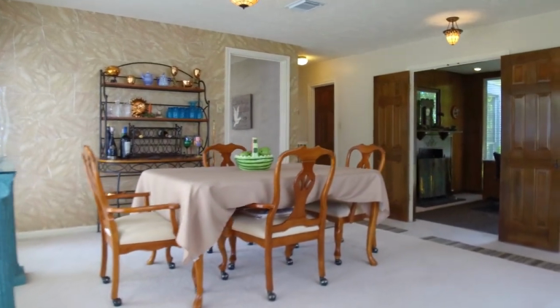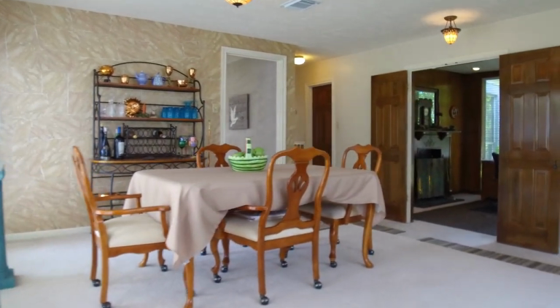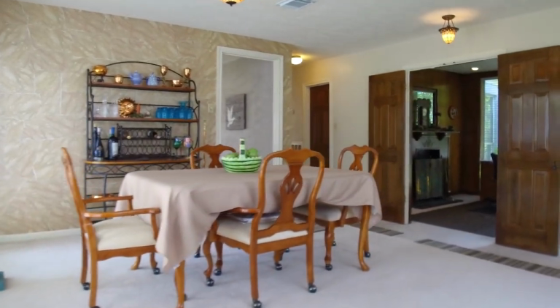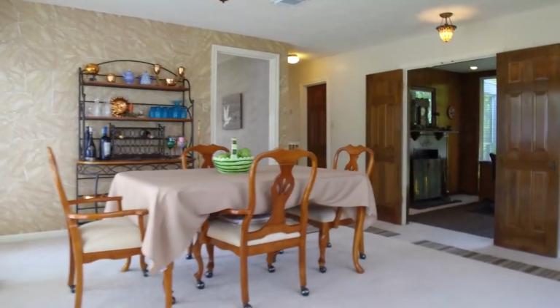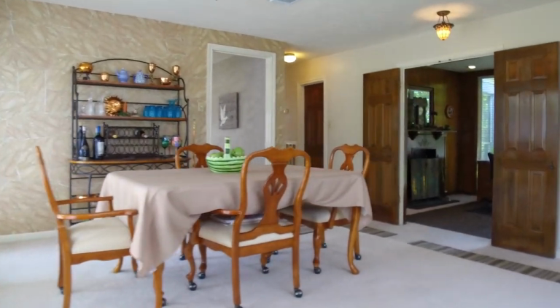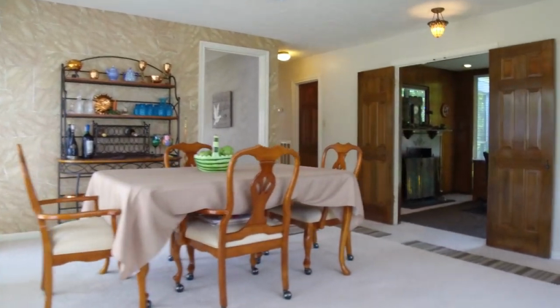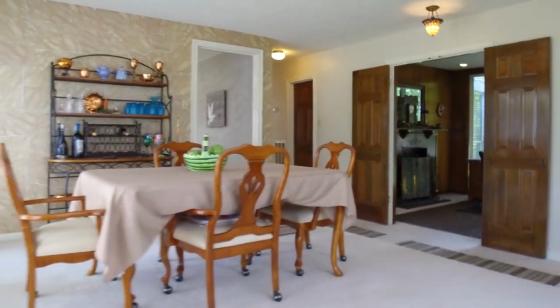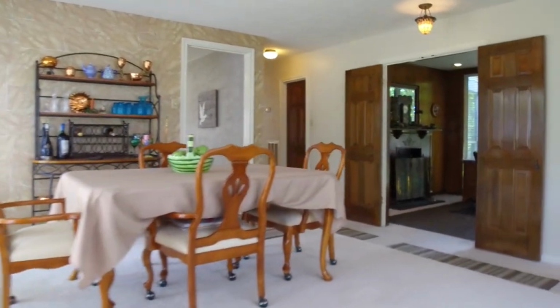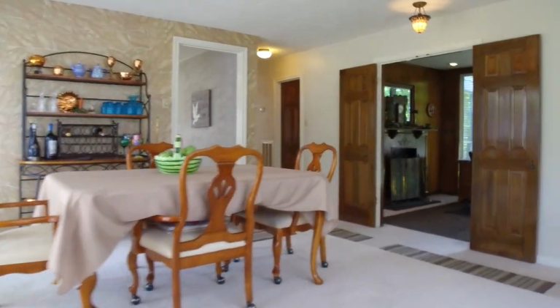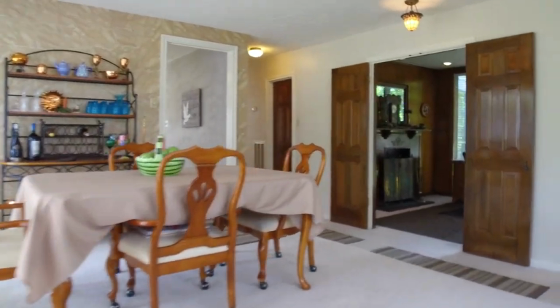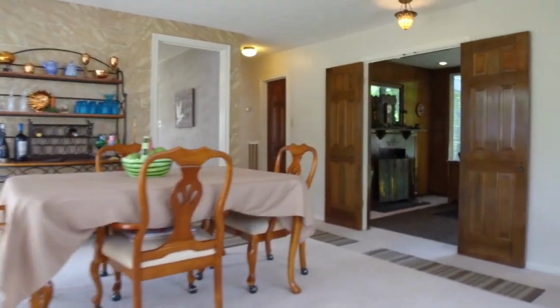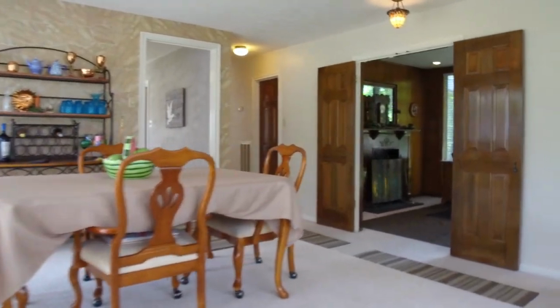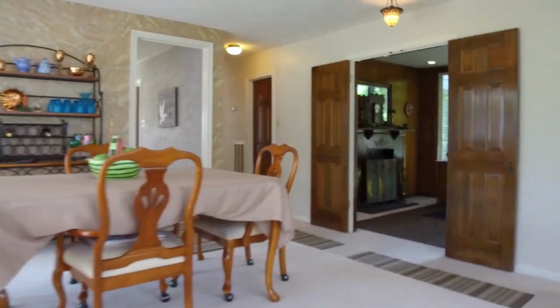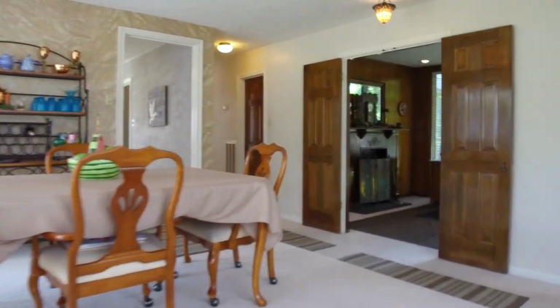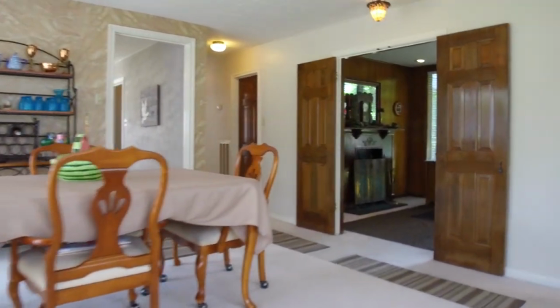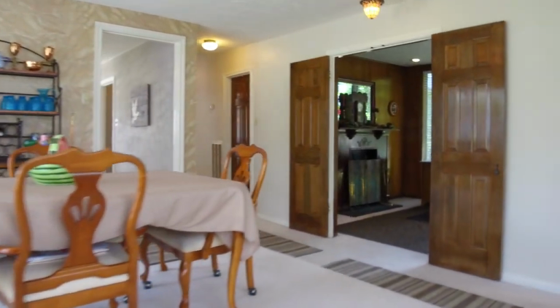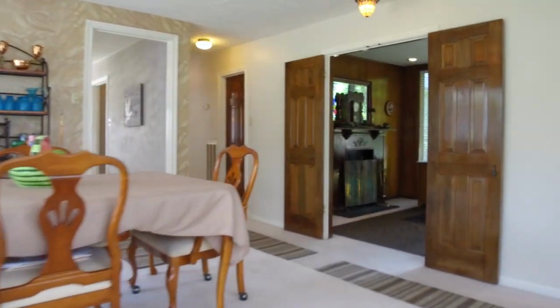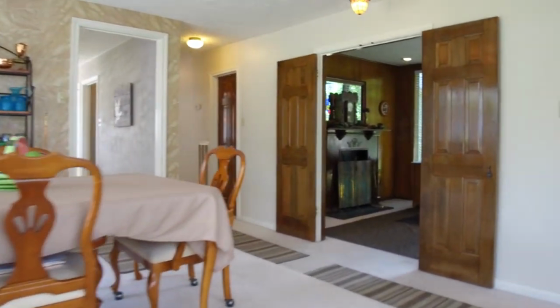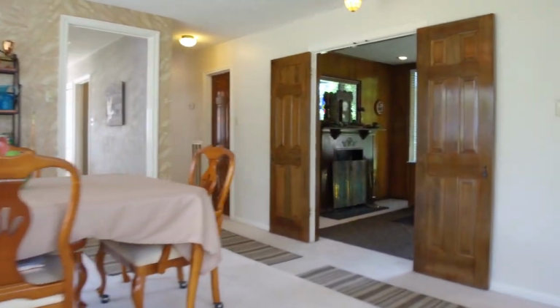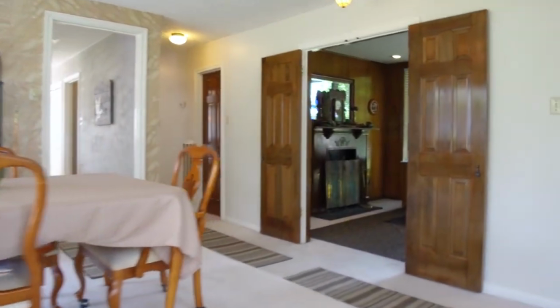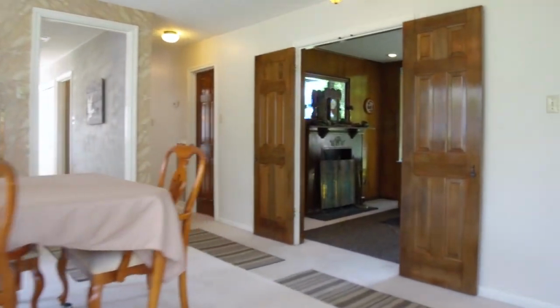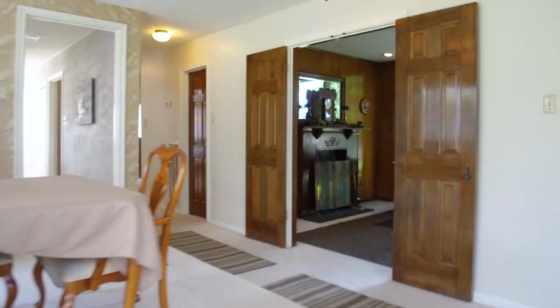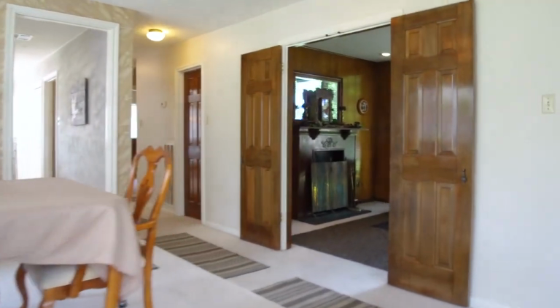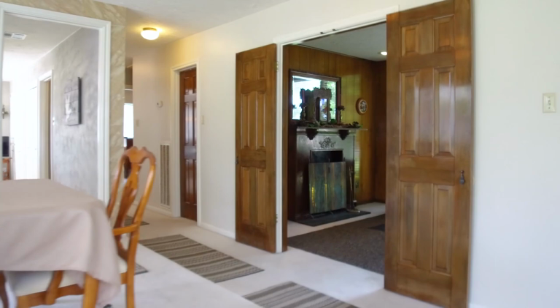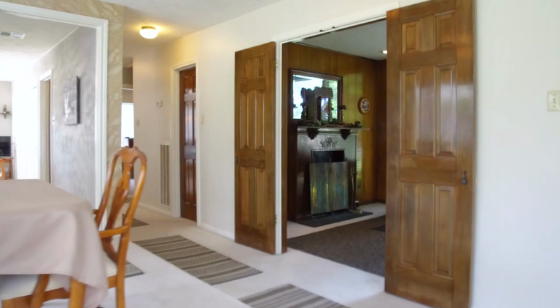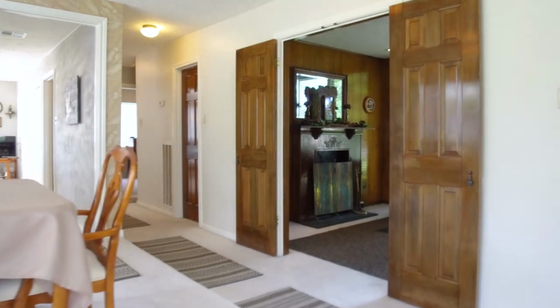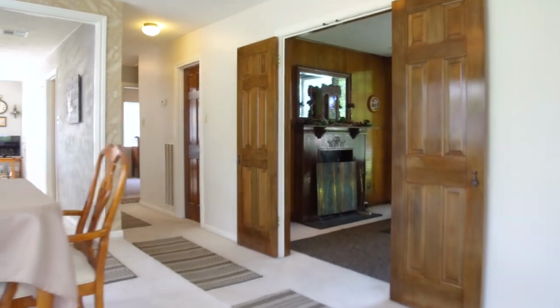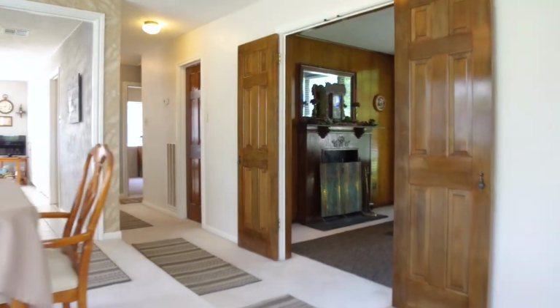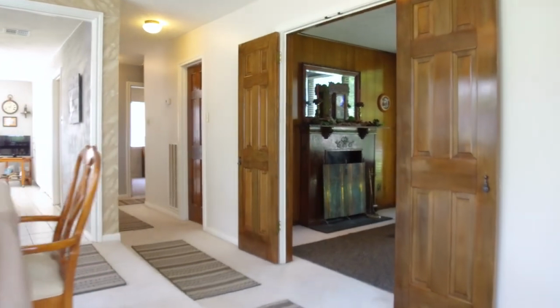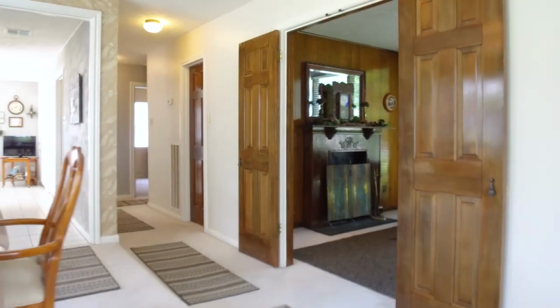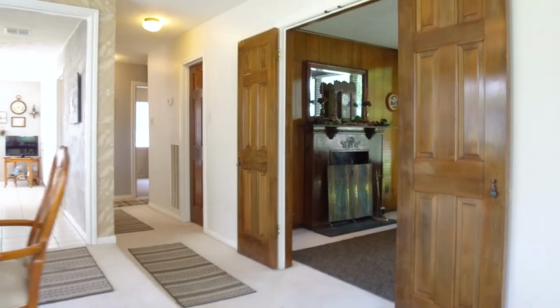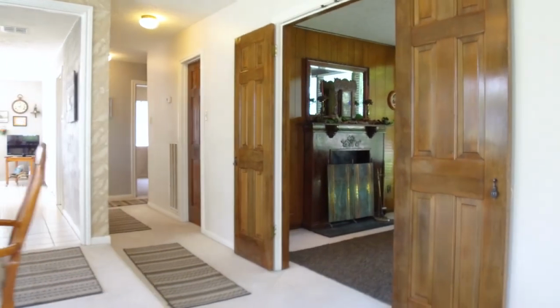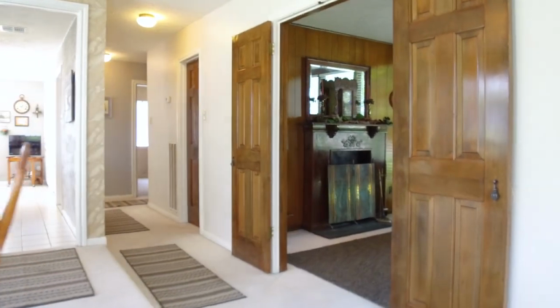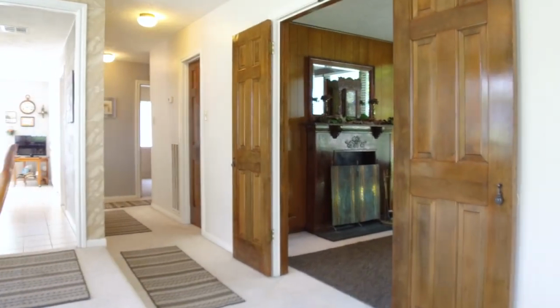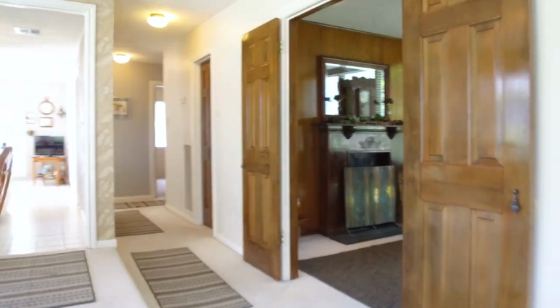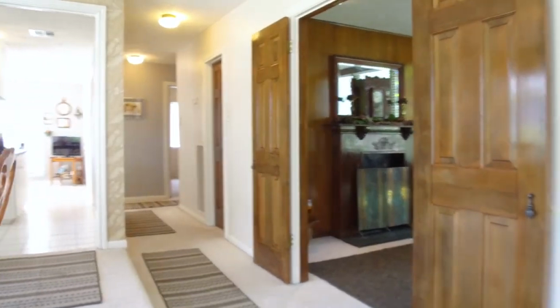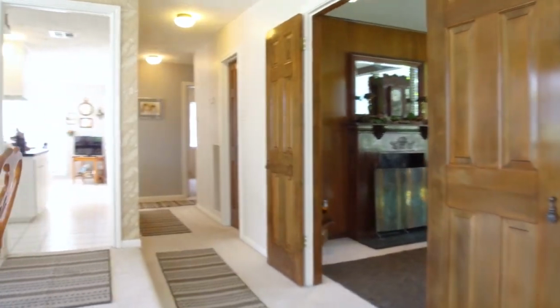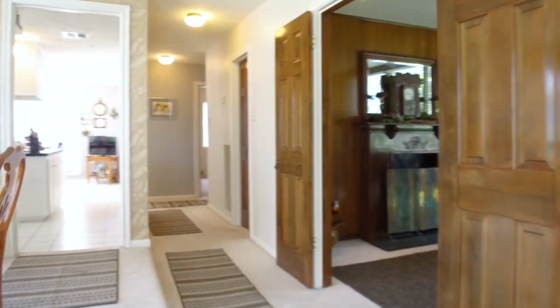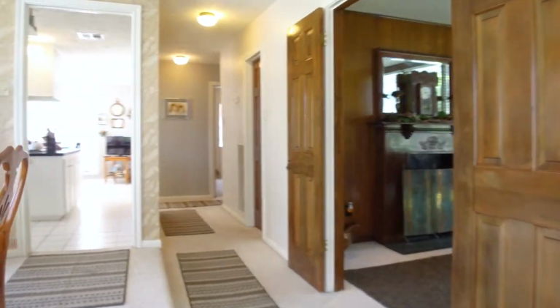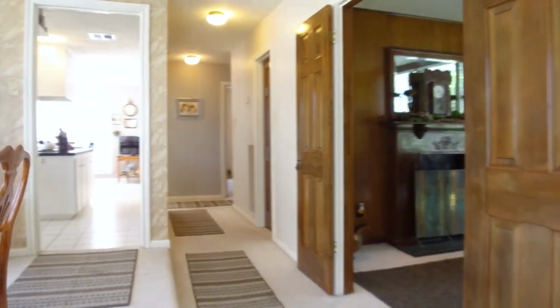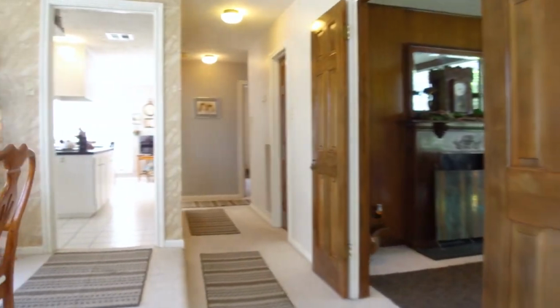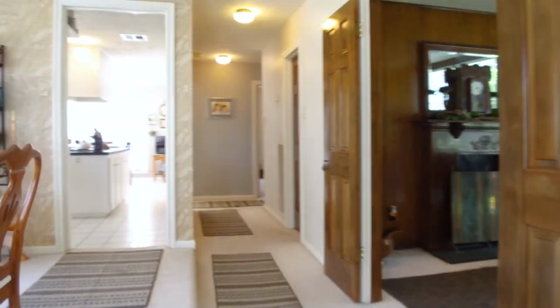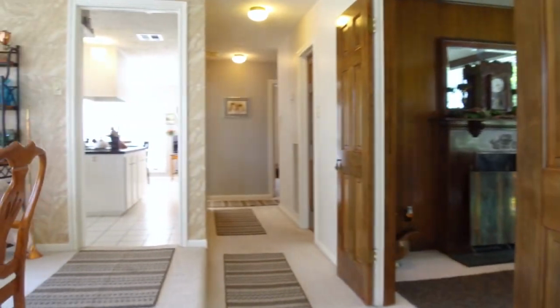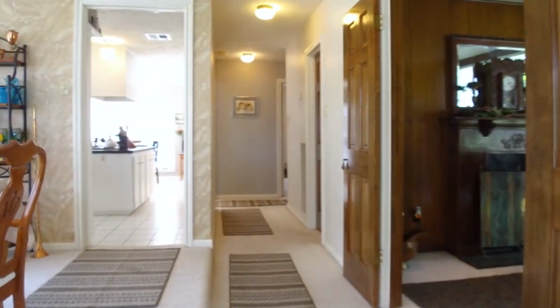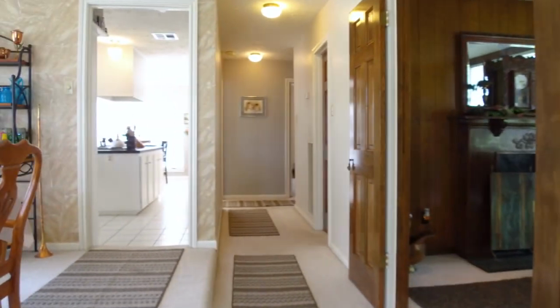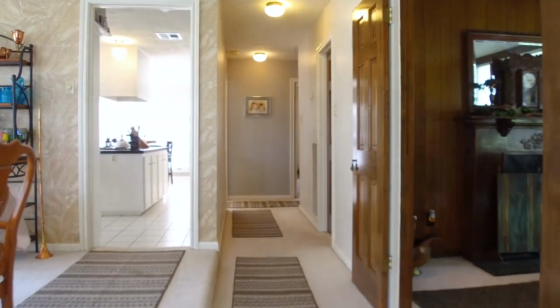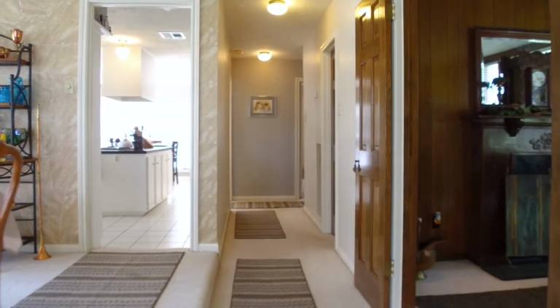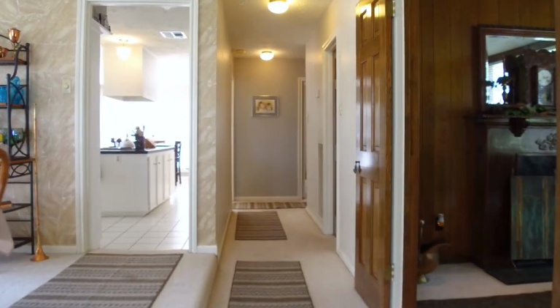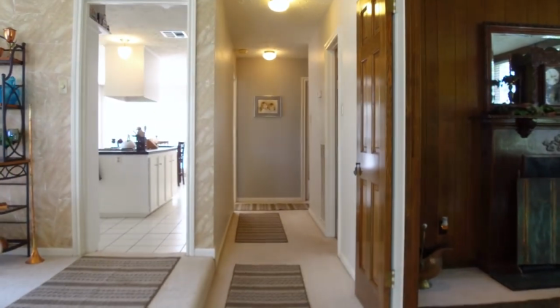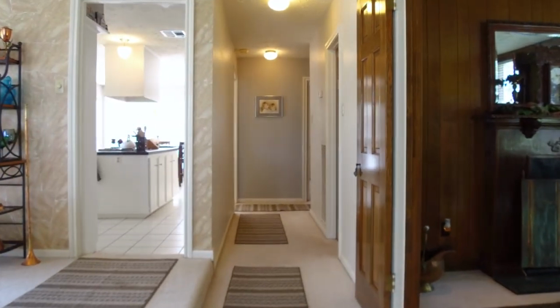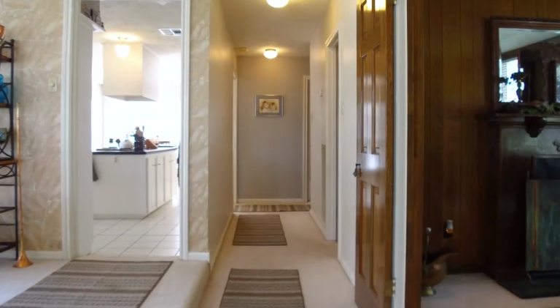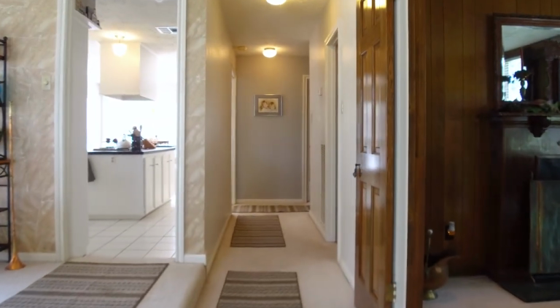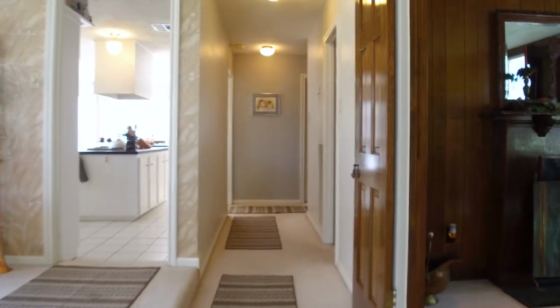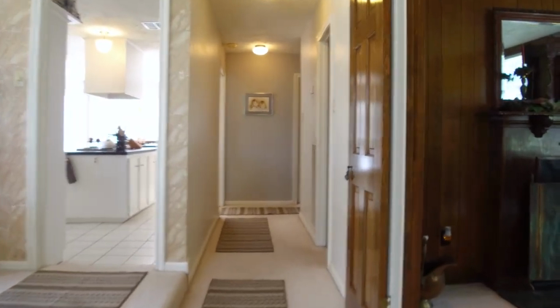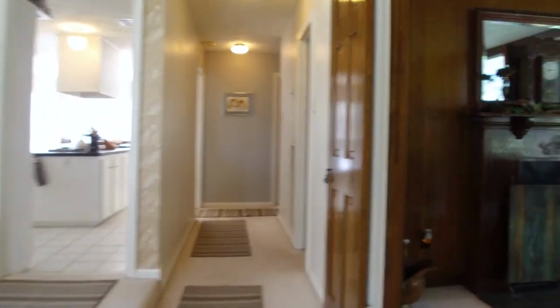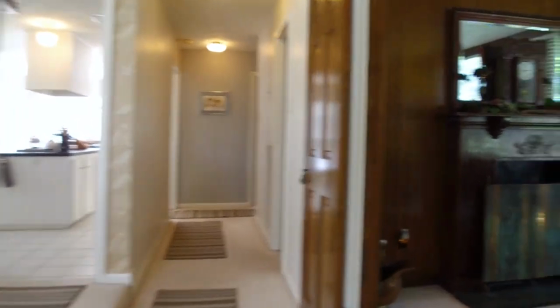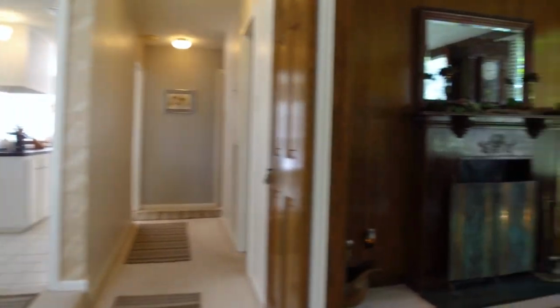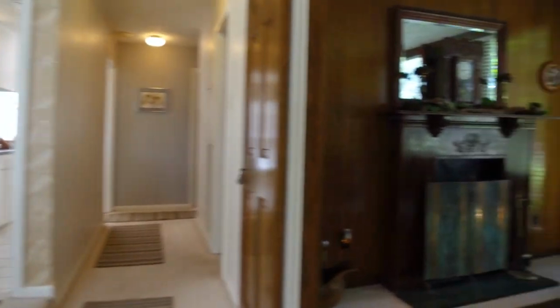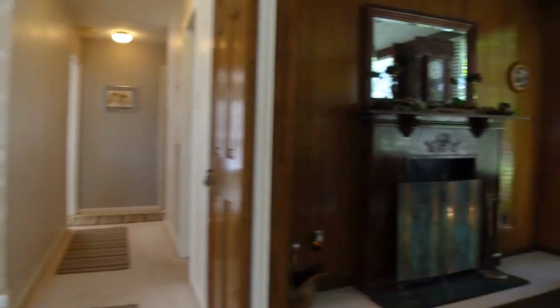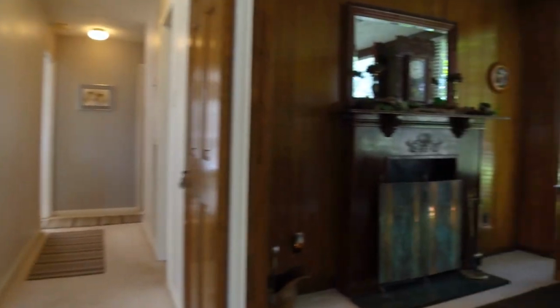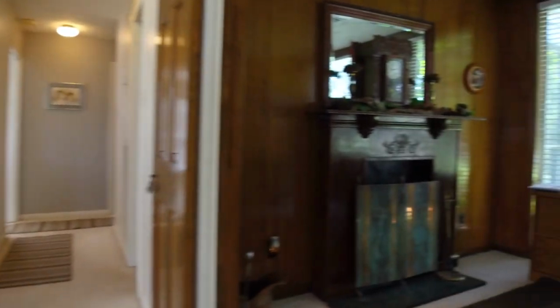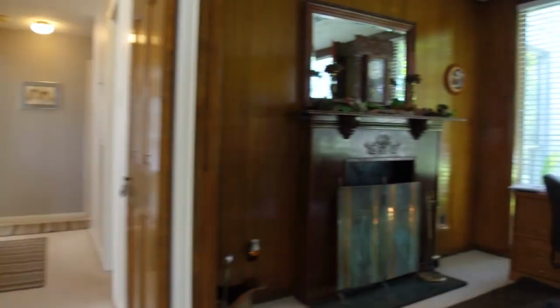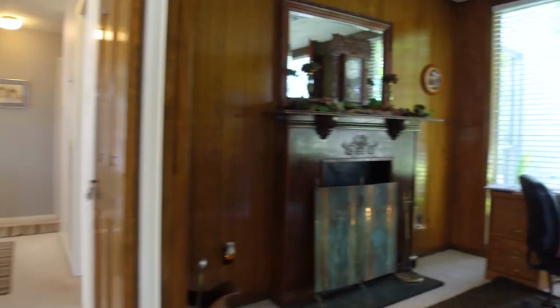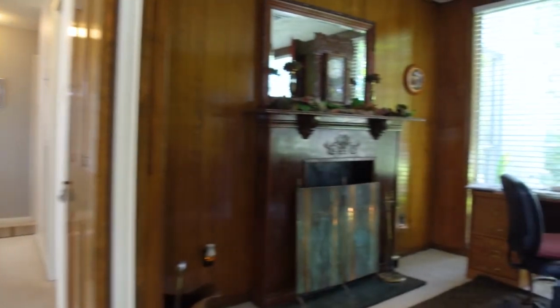Look at this dining room and the office with a fireplace — nice and private.